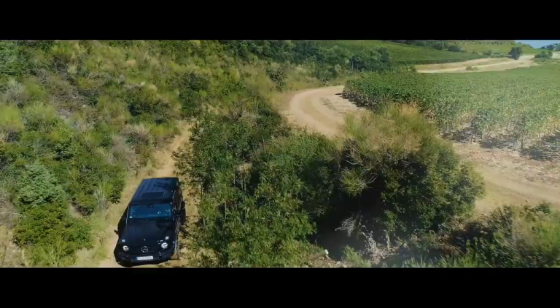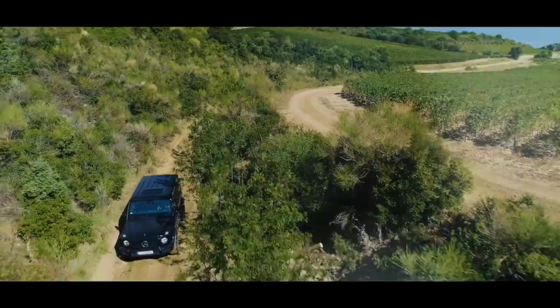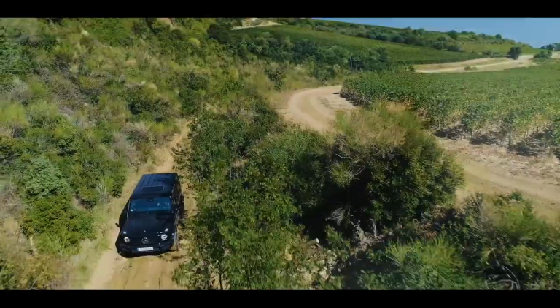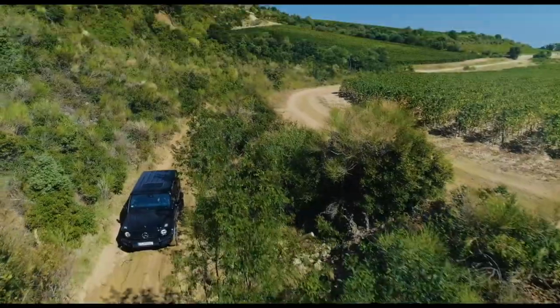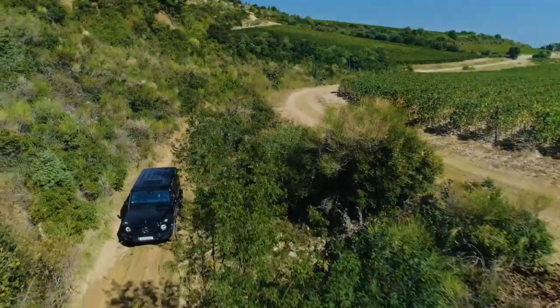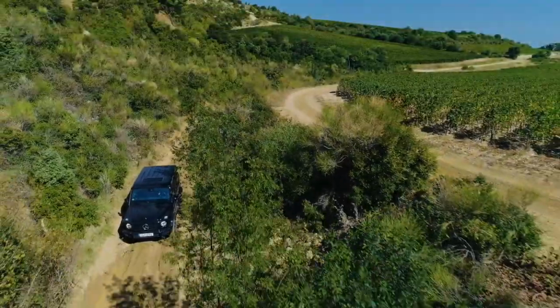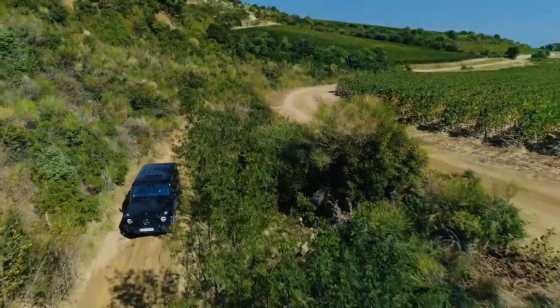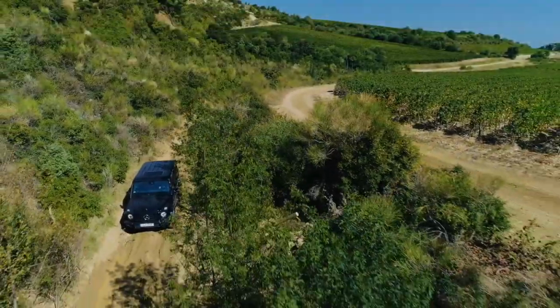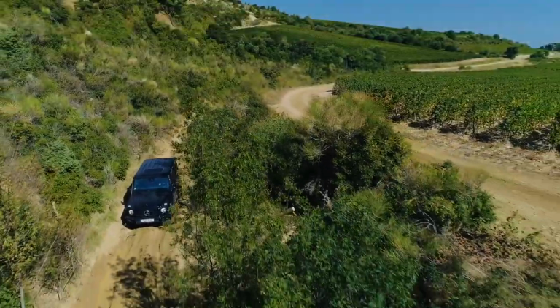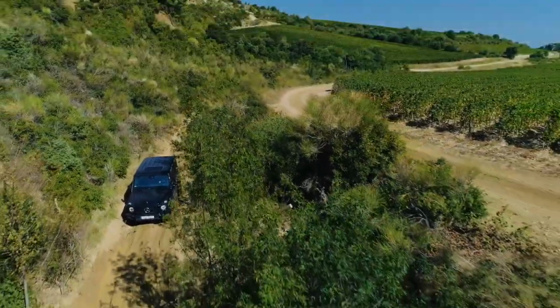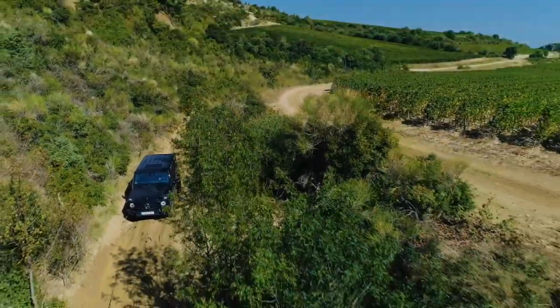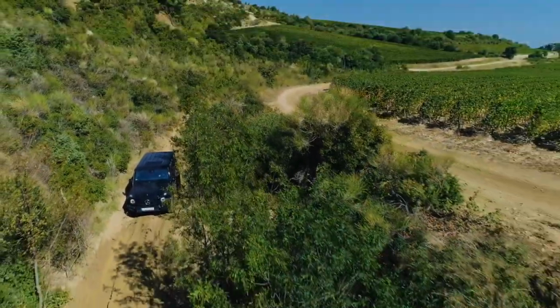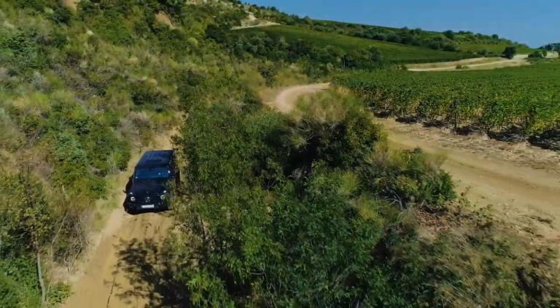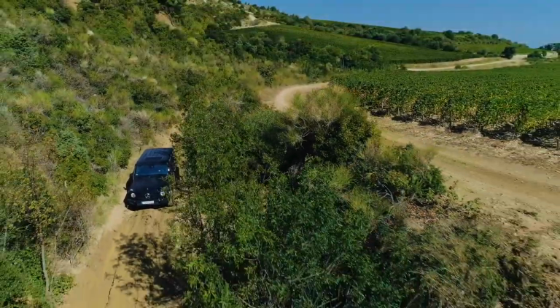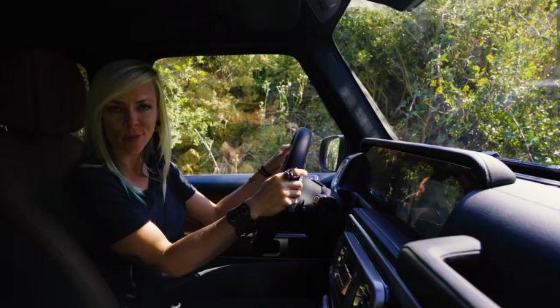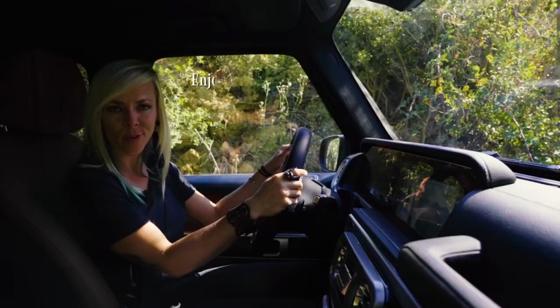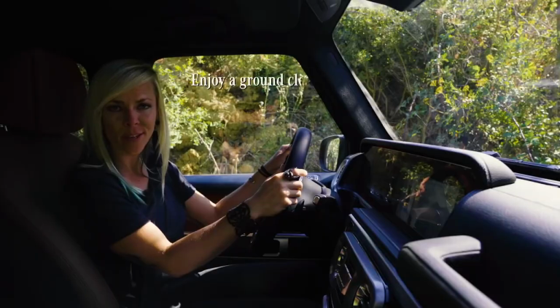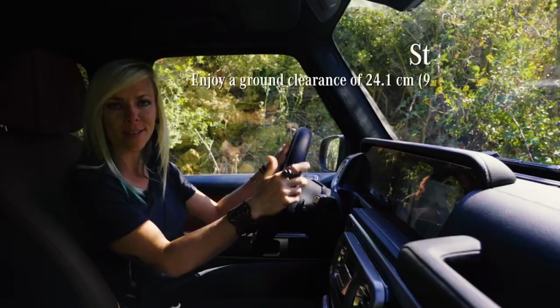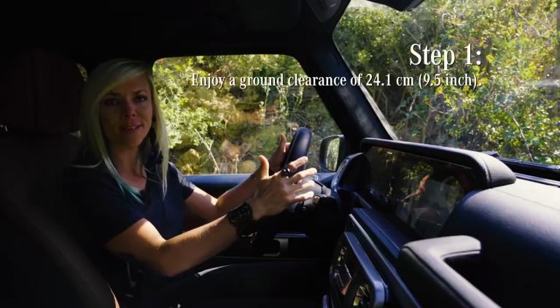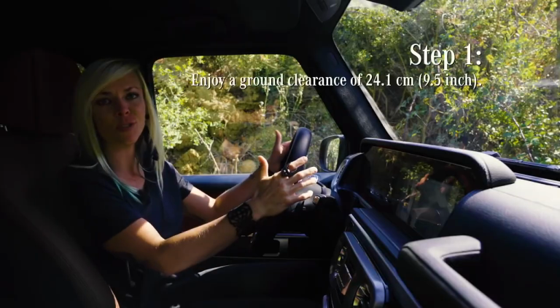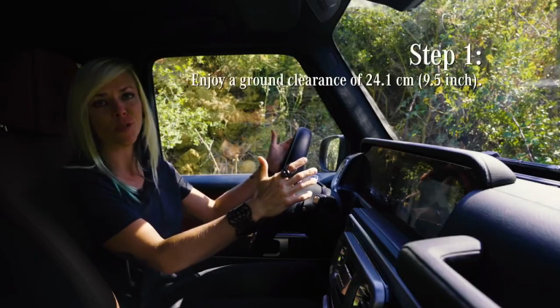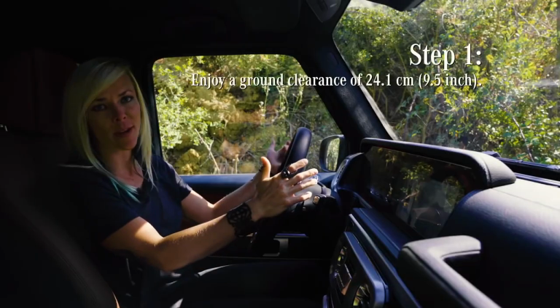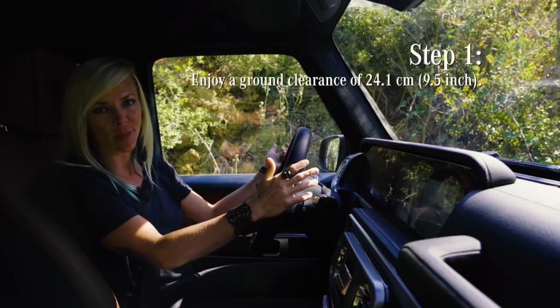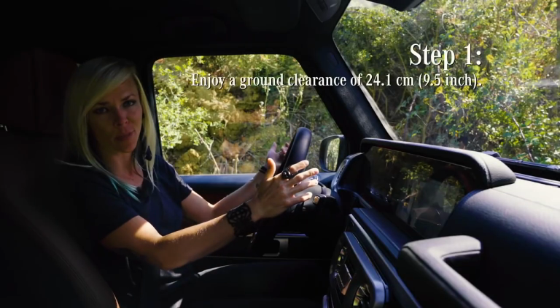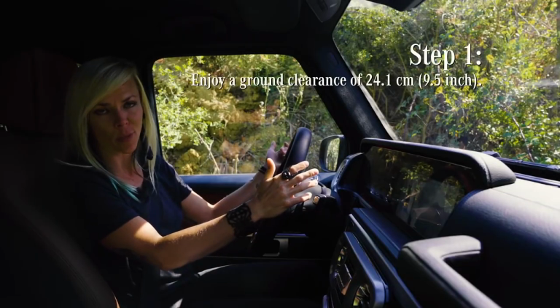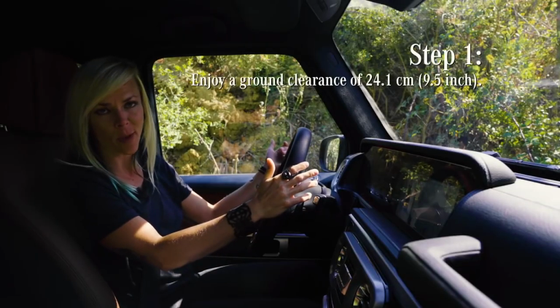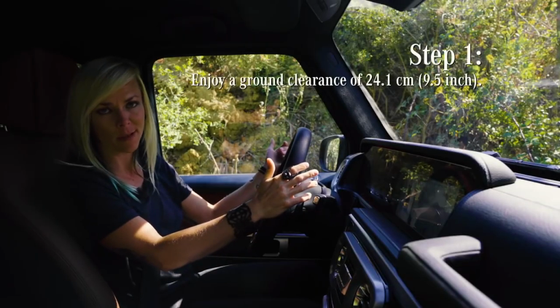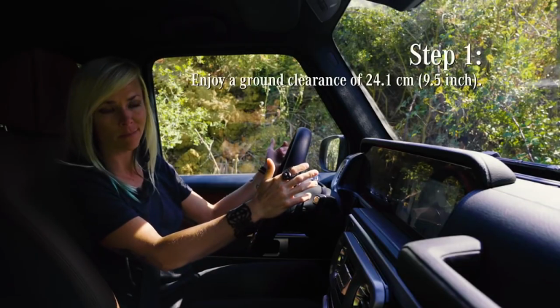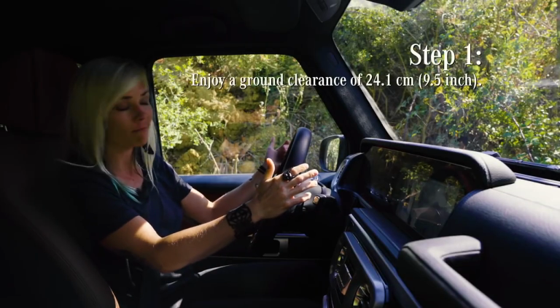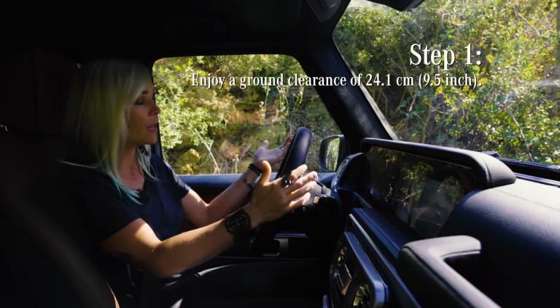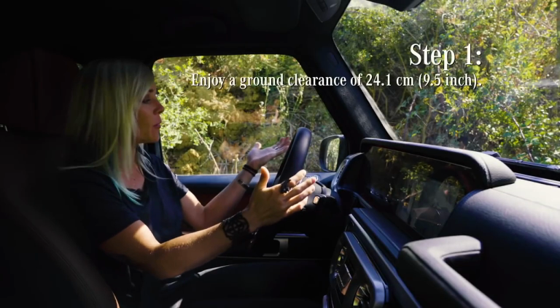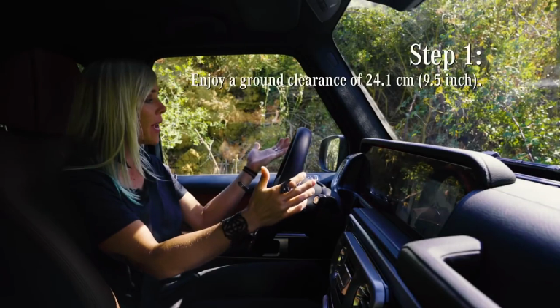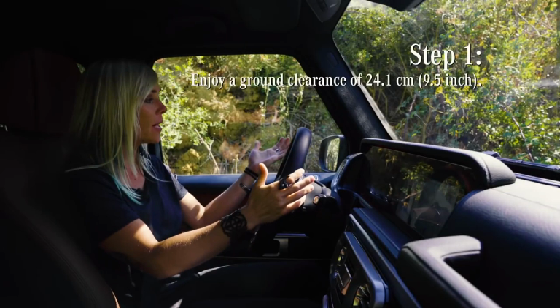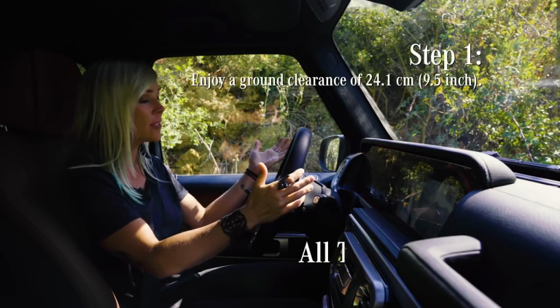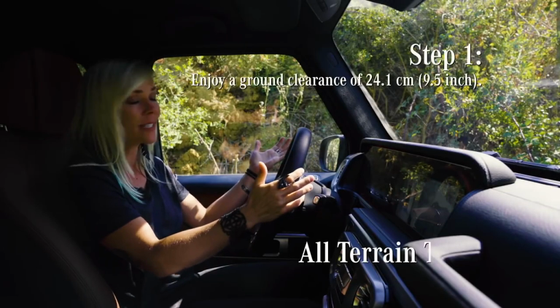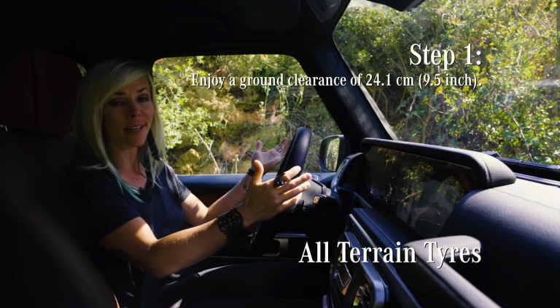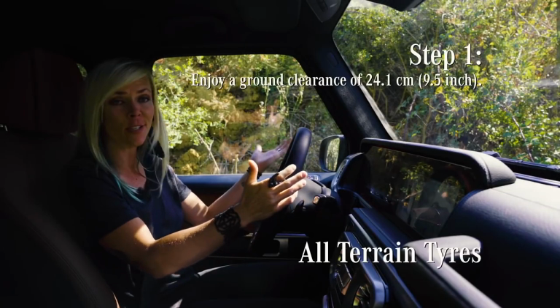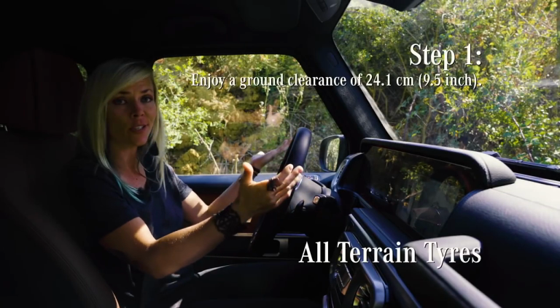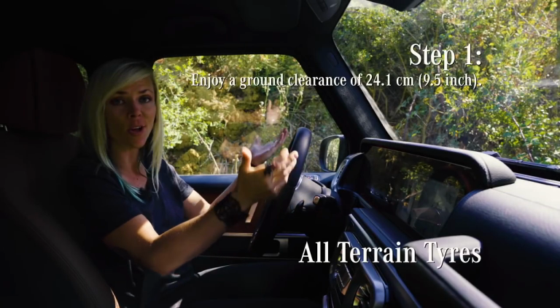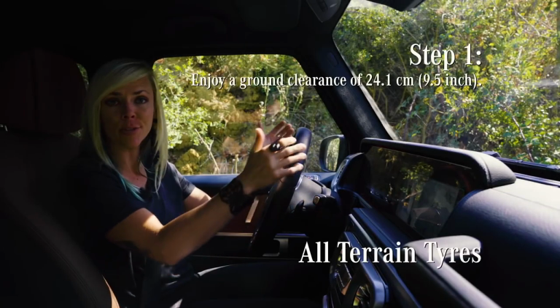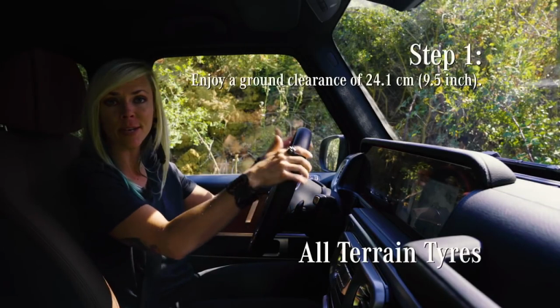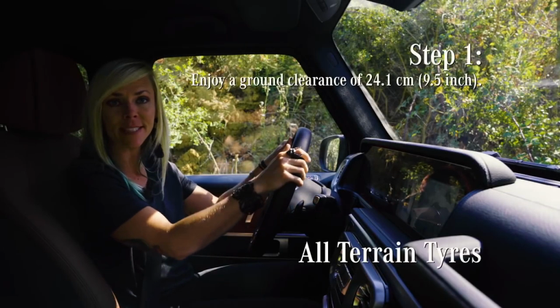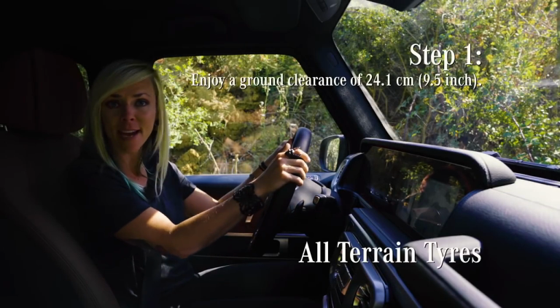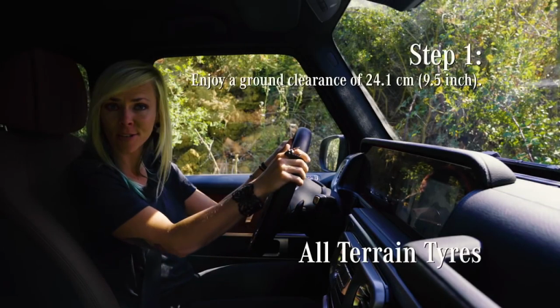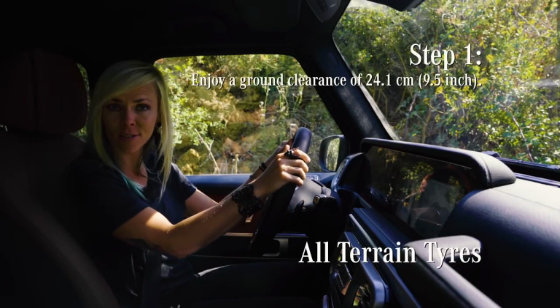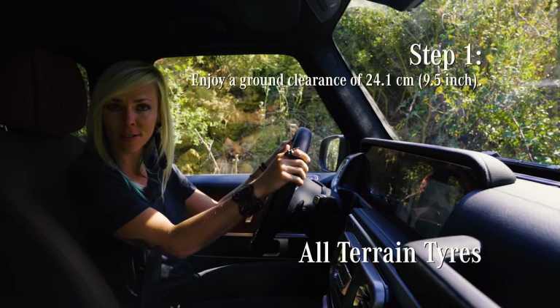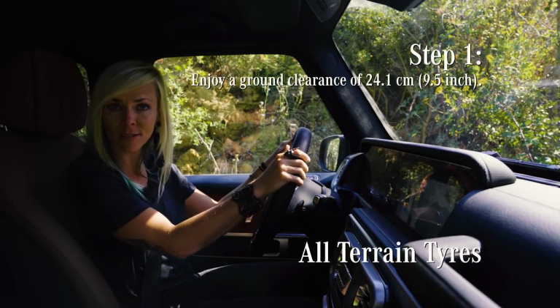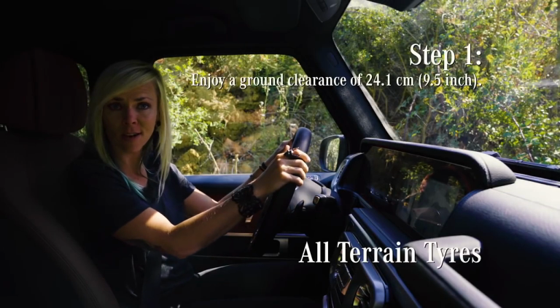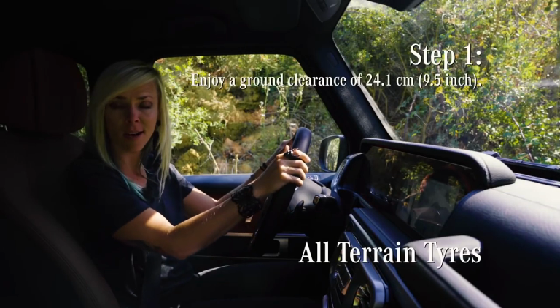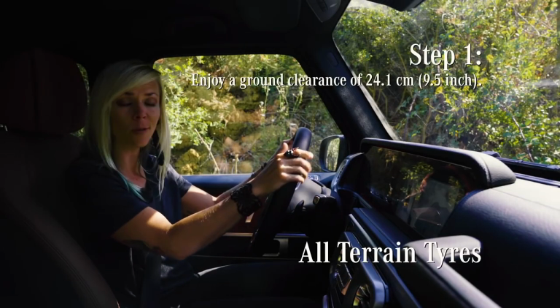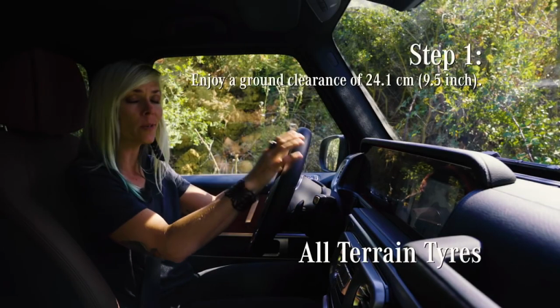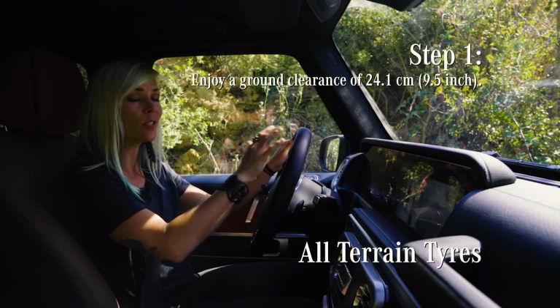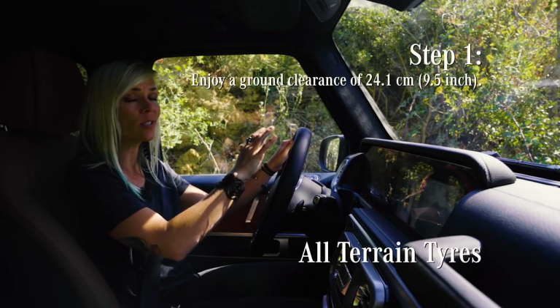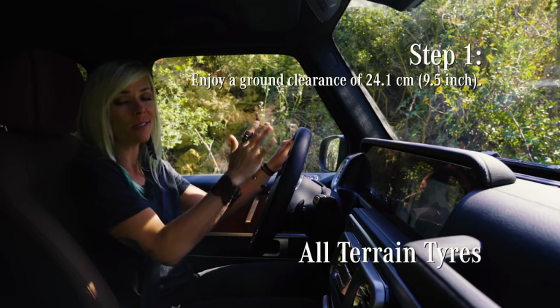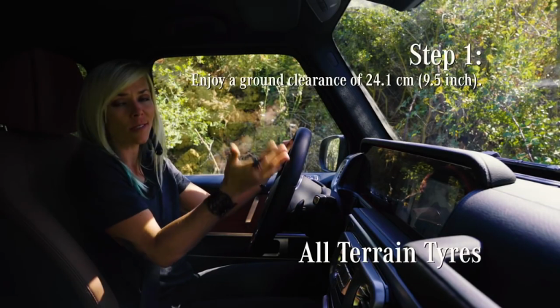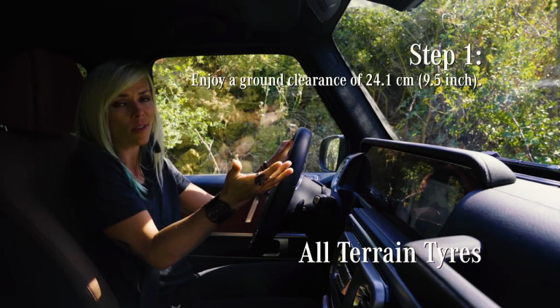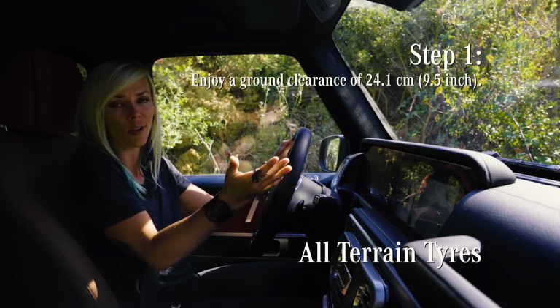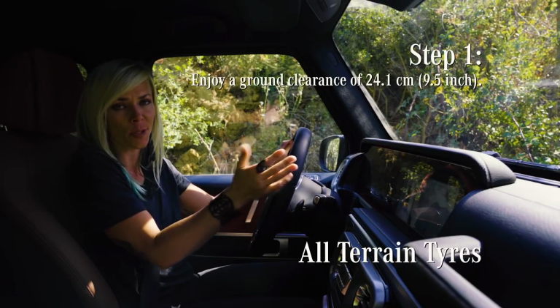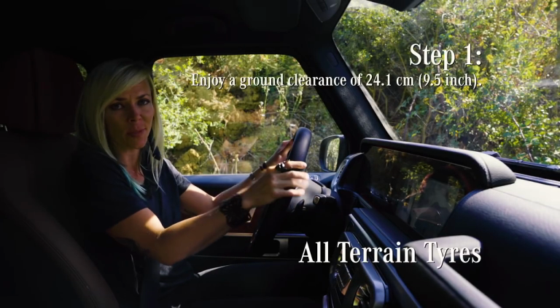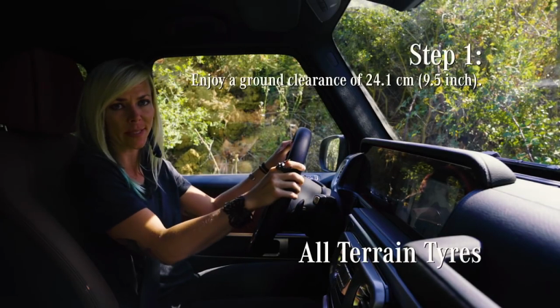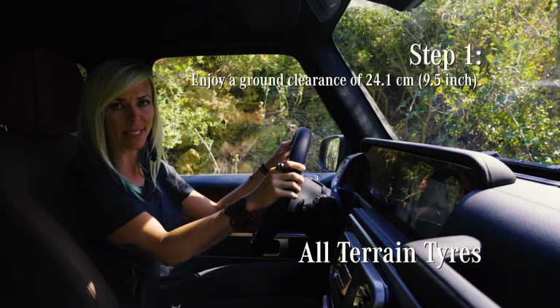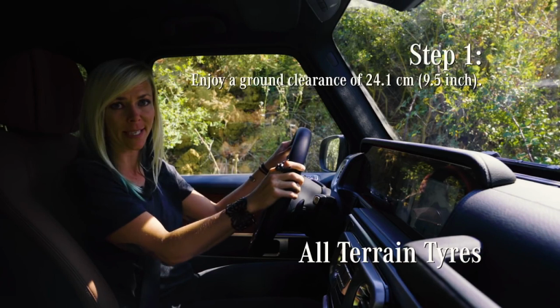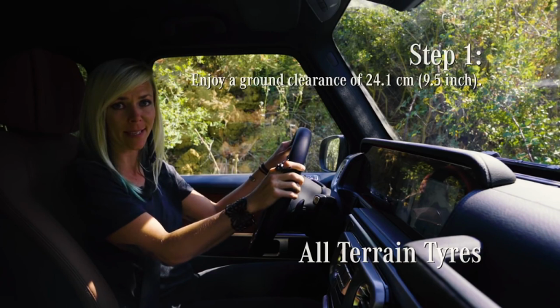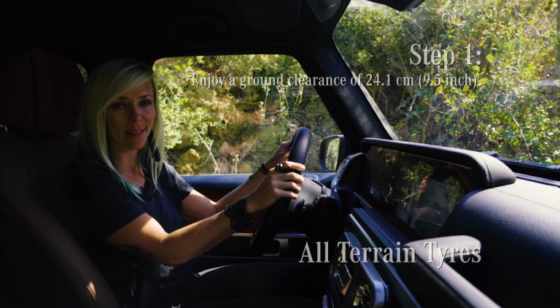A typical situation when off-roading is driving through mud. We have standard all-terrain tires on this car, which is all you really need.